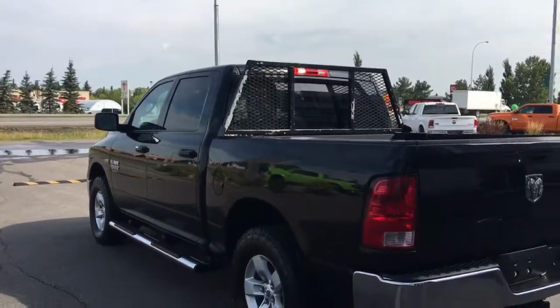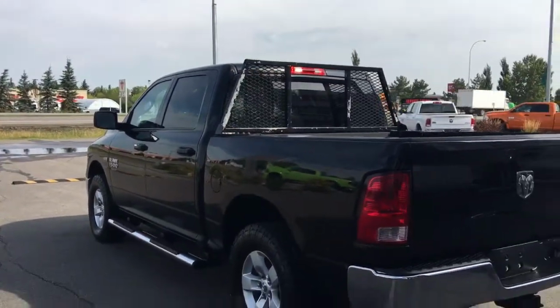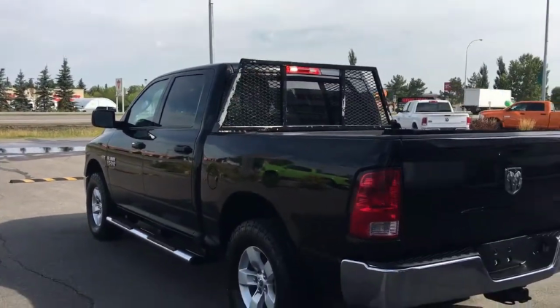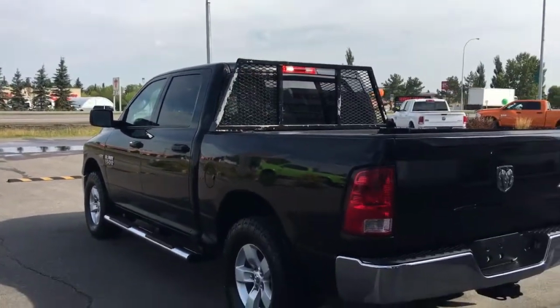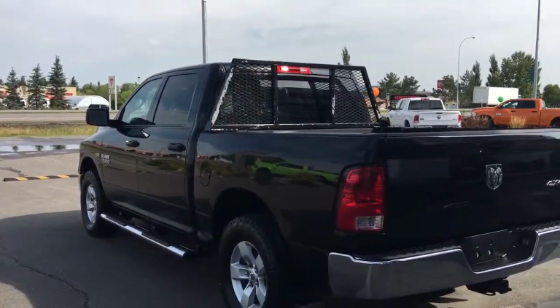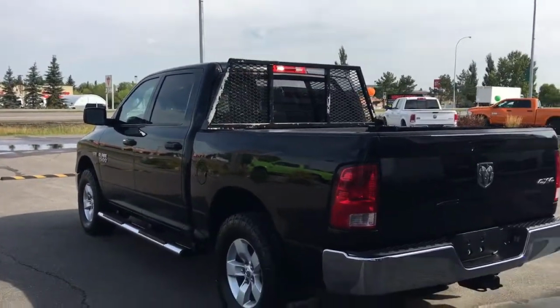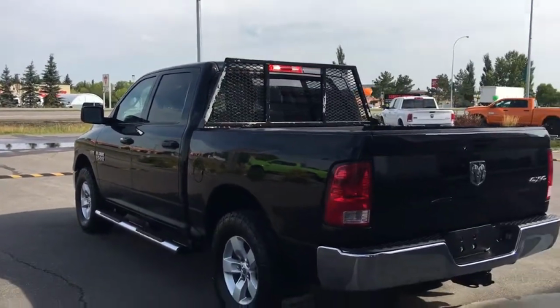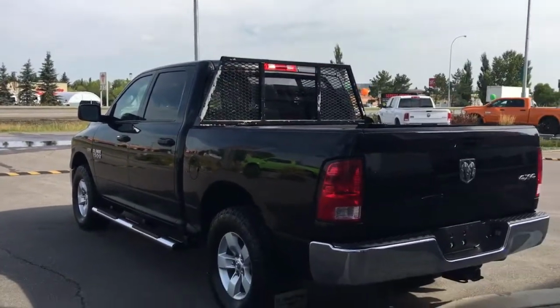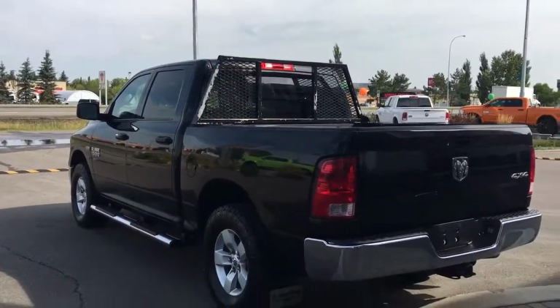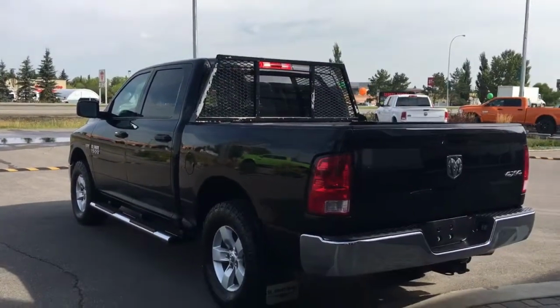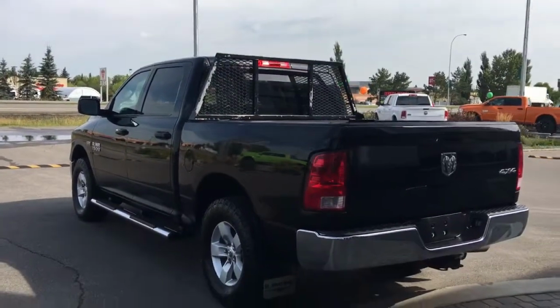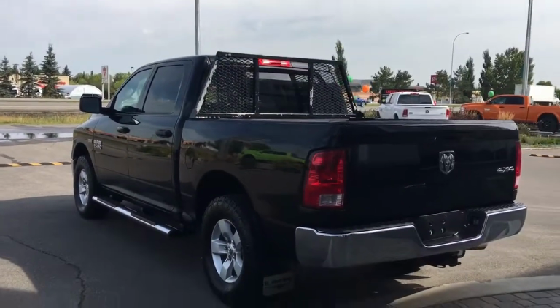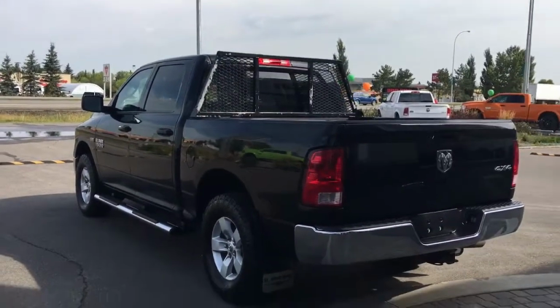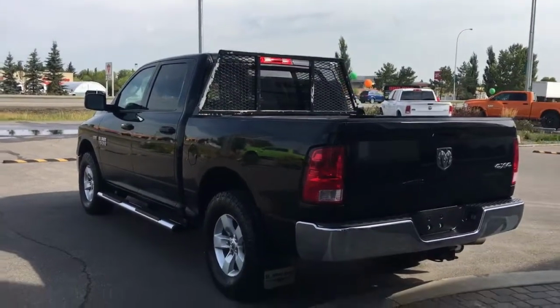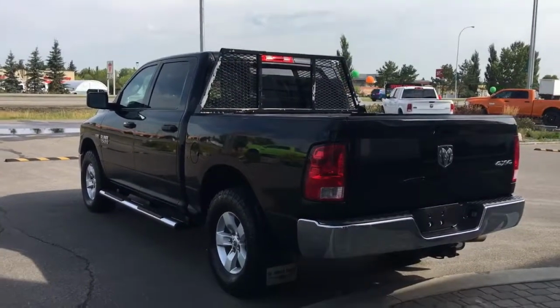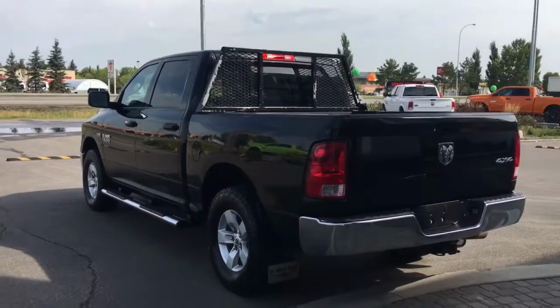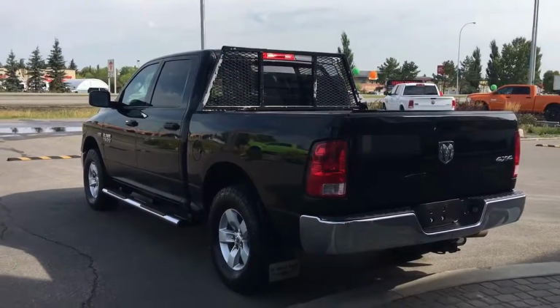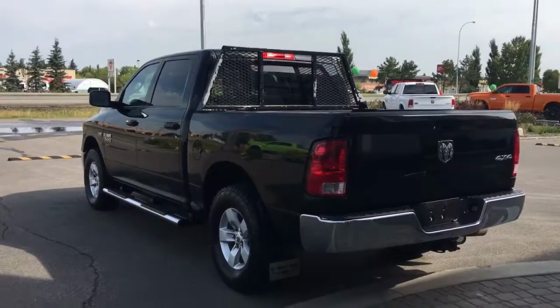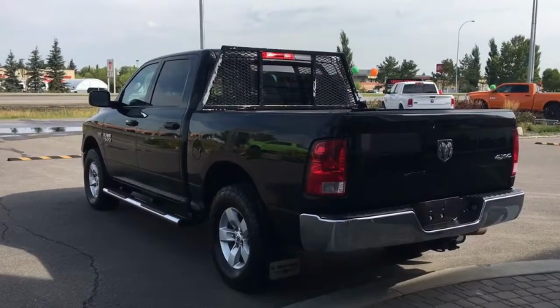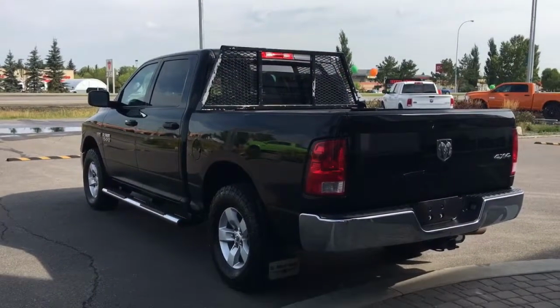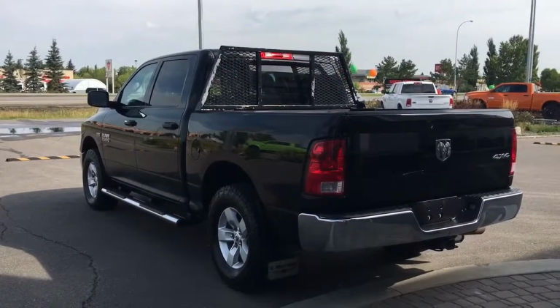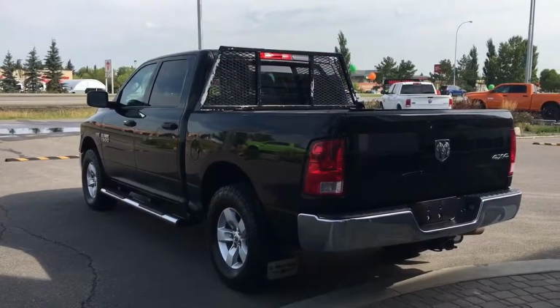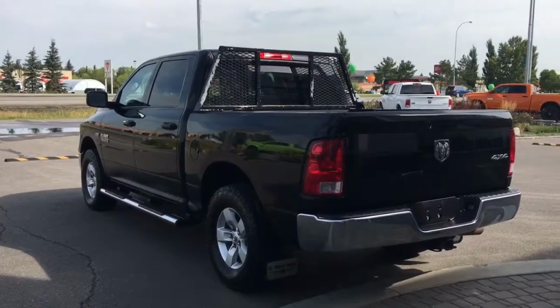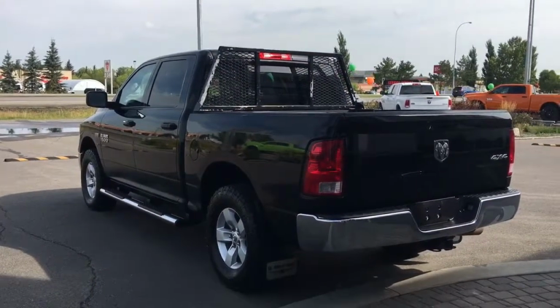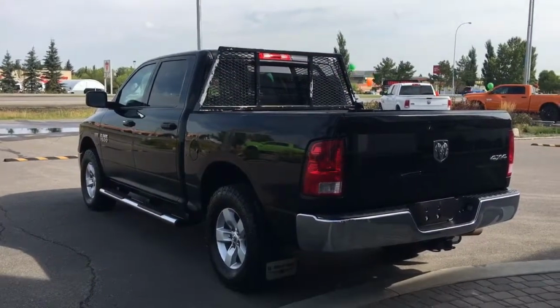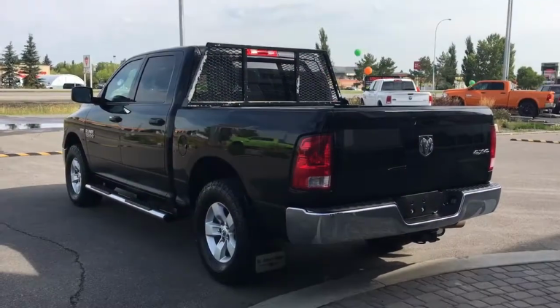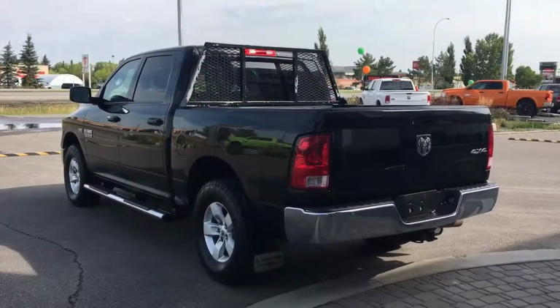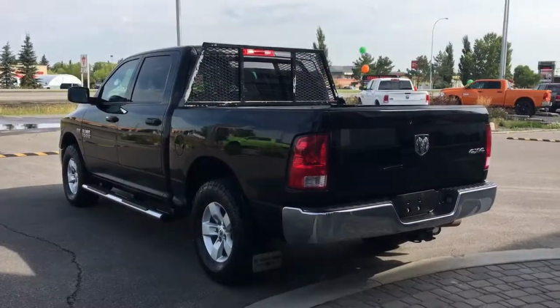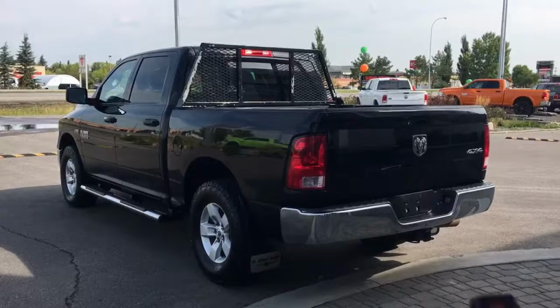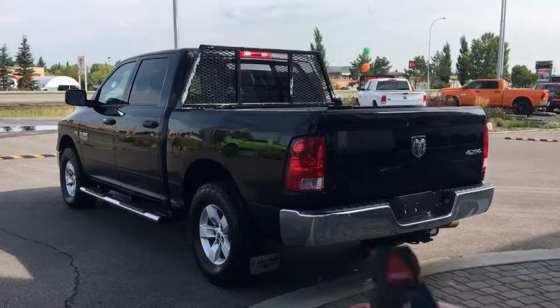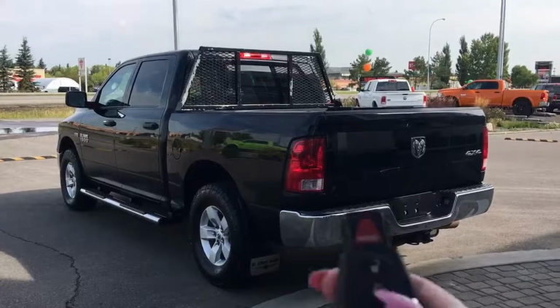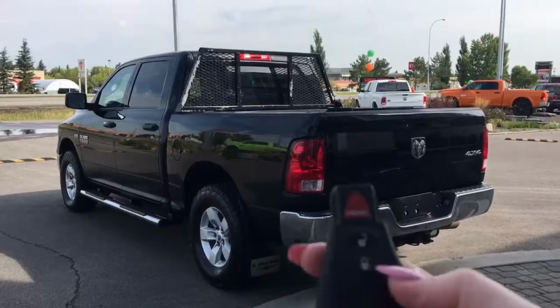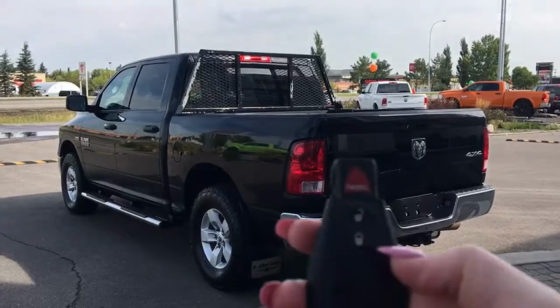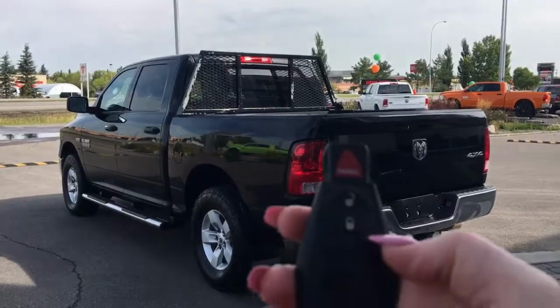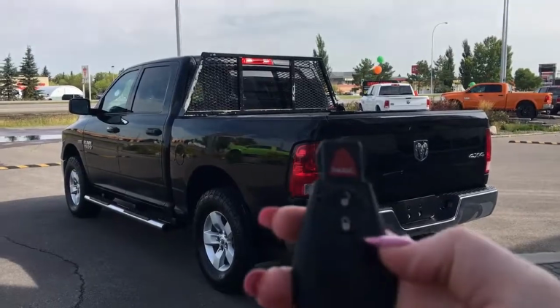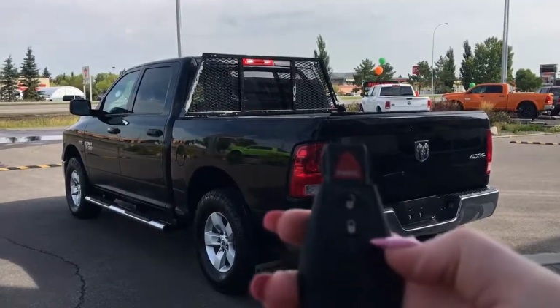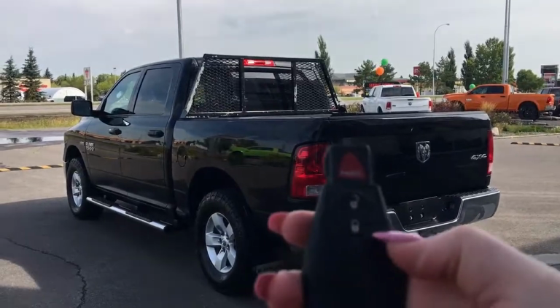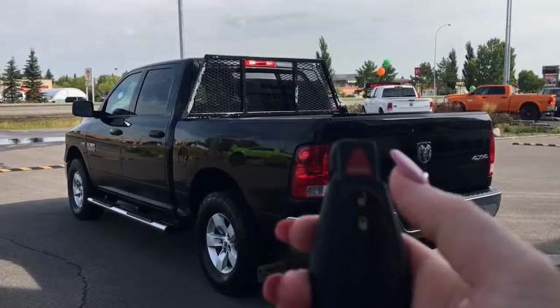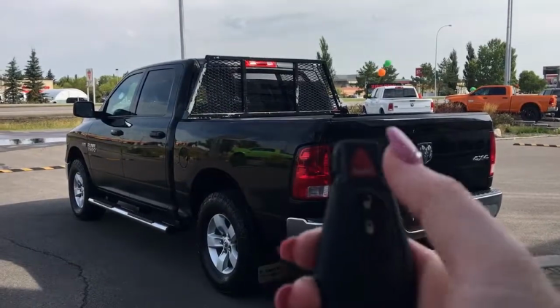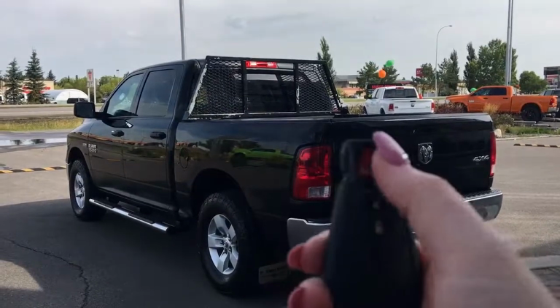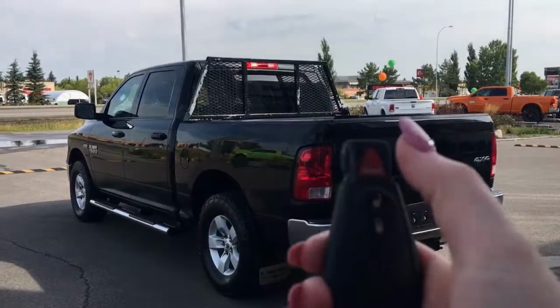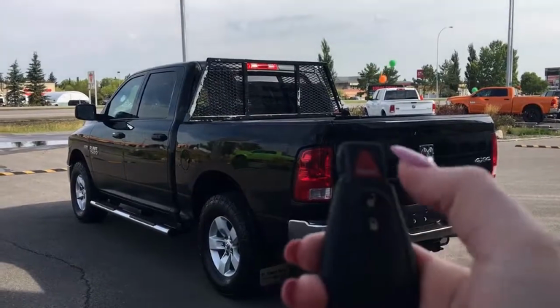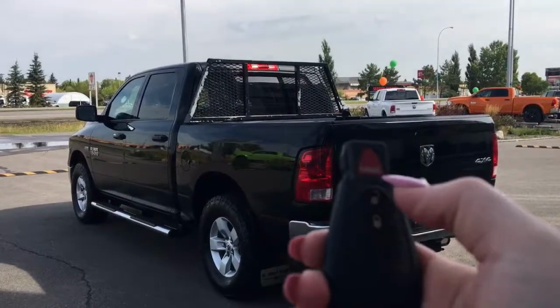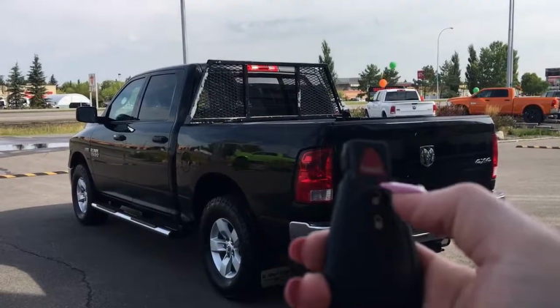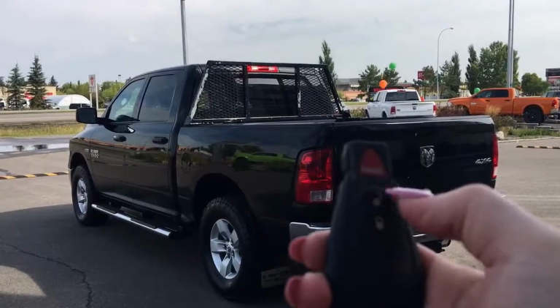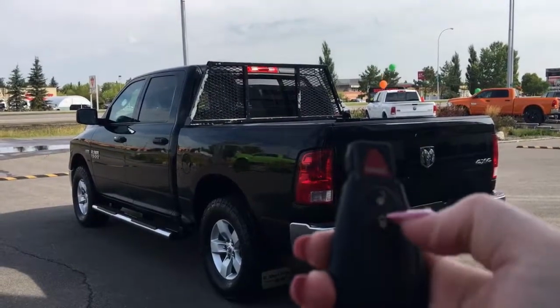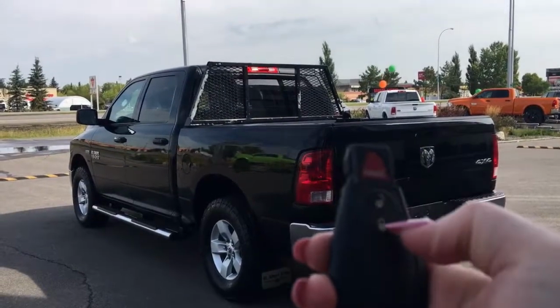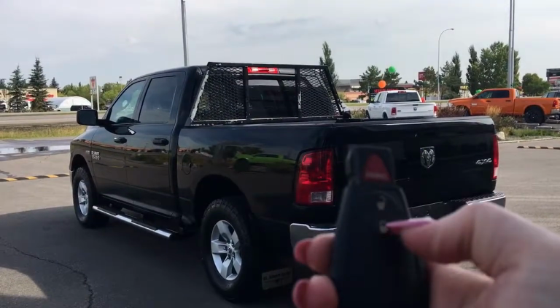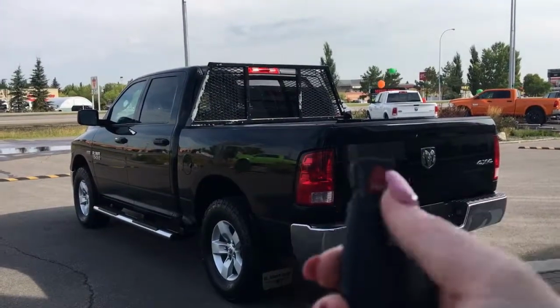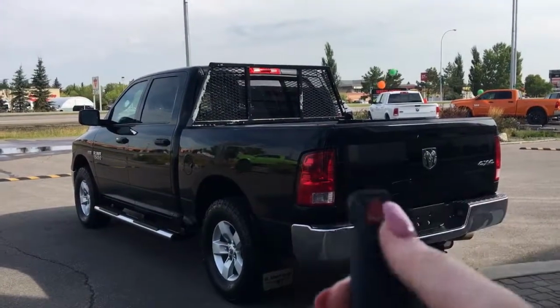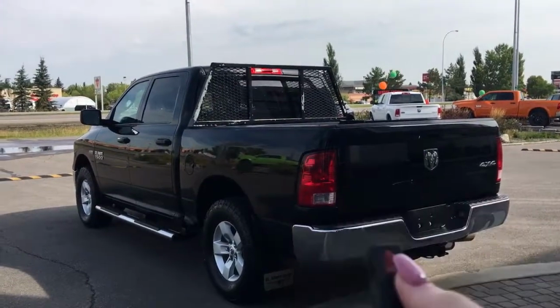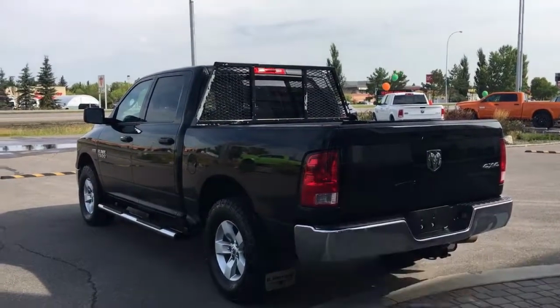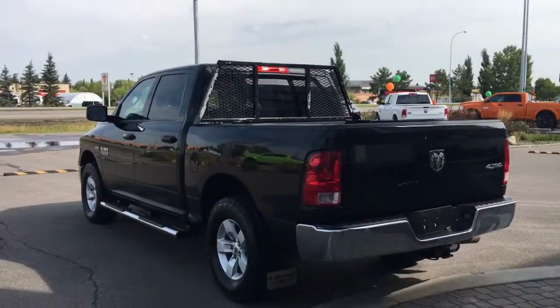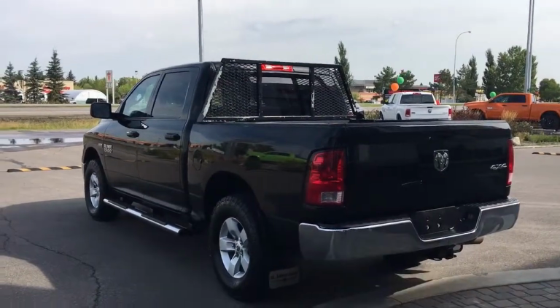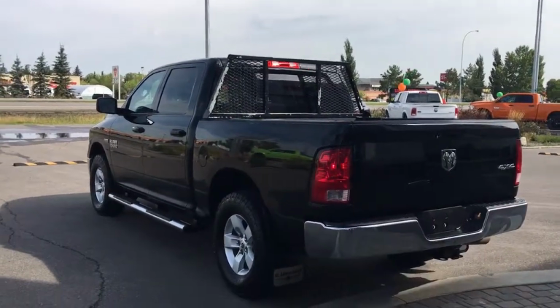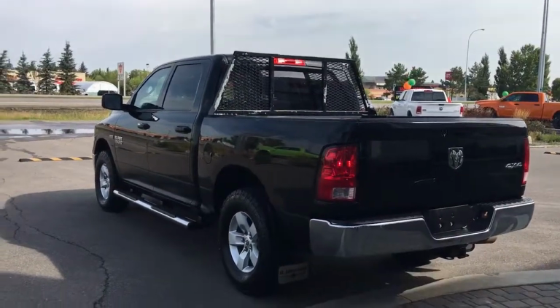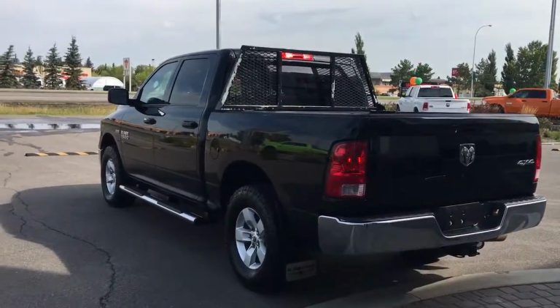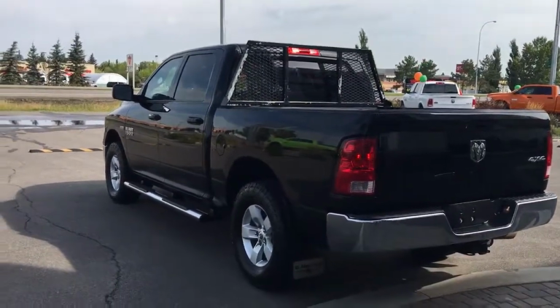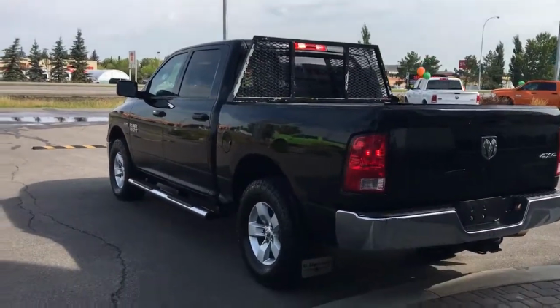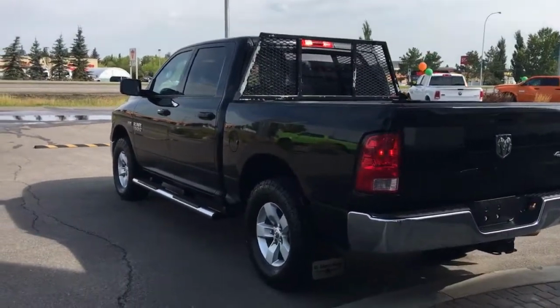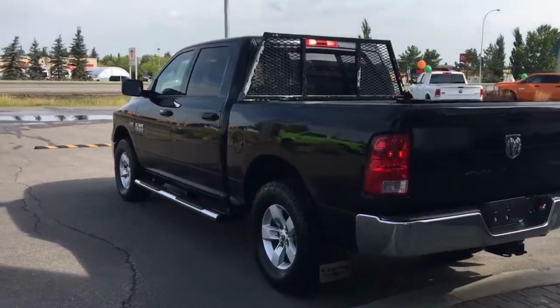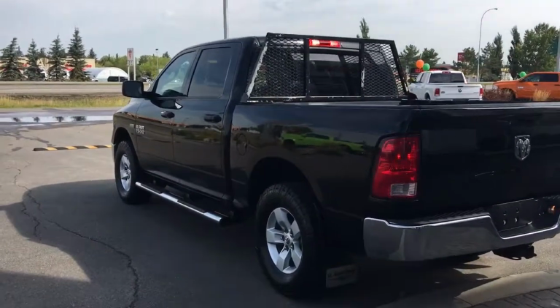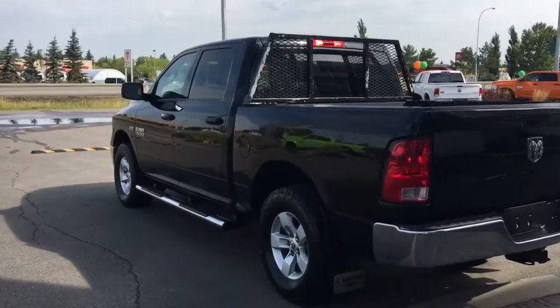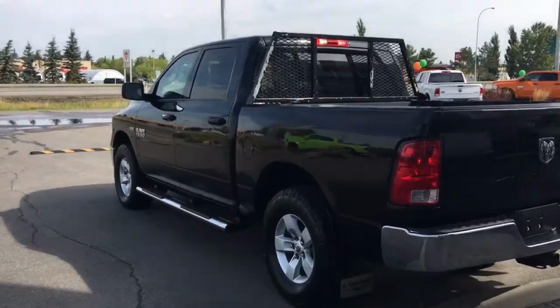Let me go grab the keys and I'll show you the inside. So on the key fob here we have your panic, lock, and unlock — so I'll go ahead and unlock her for us.